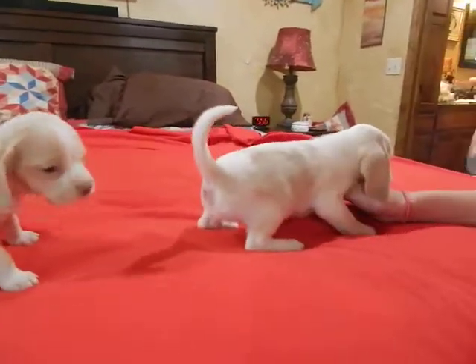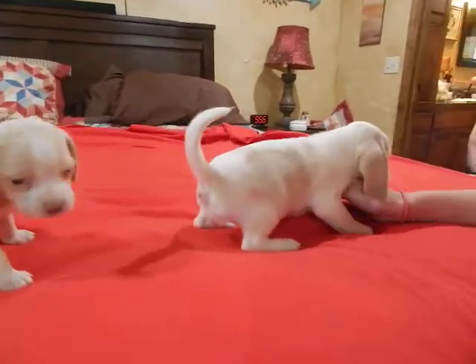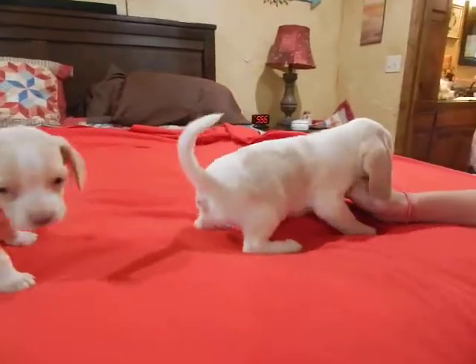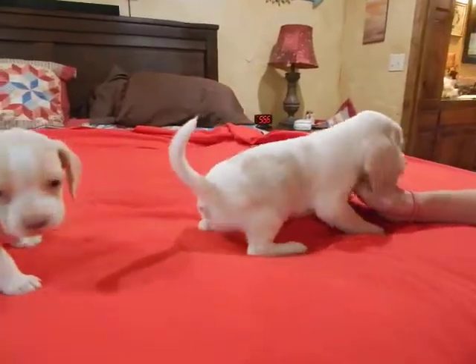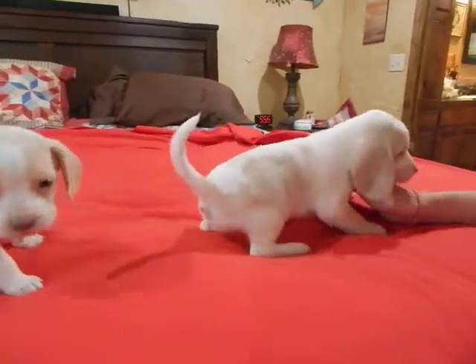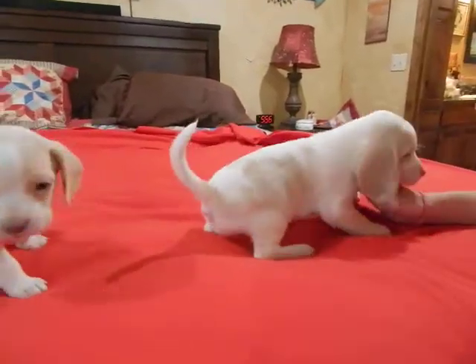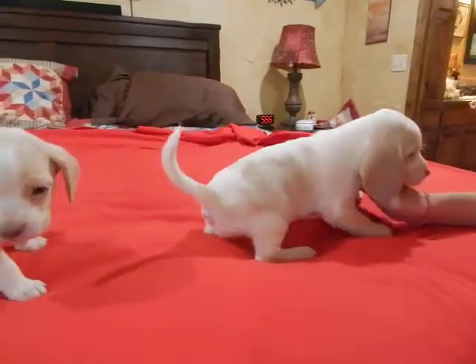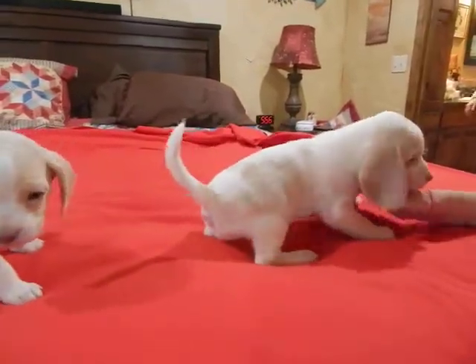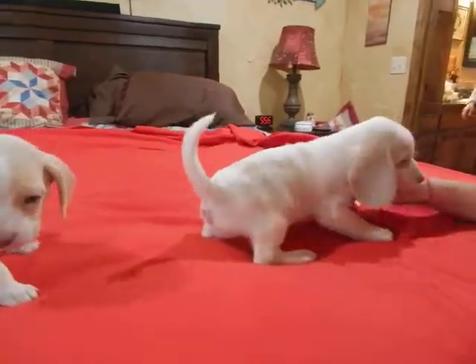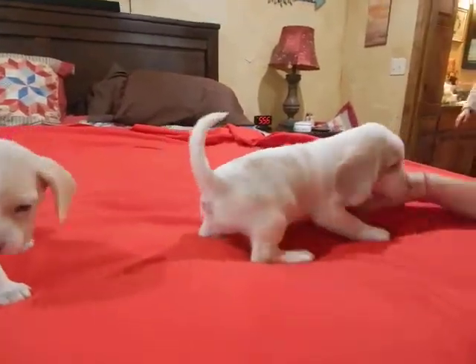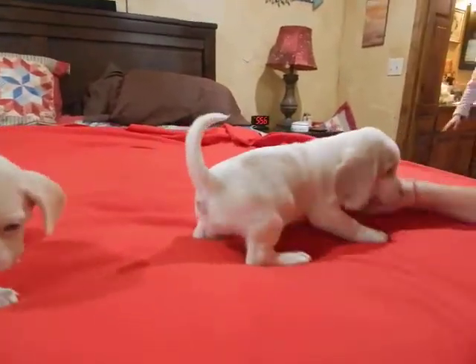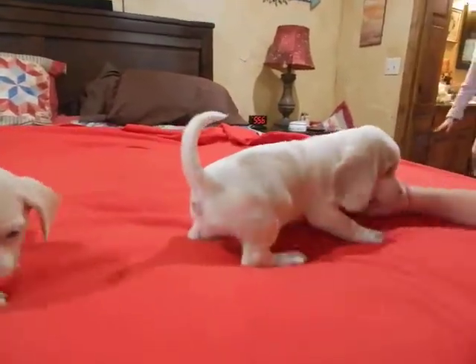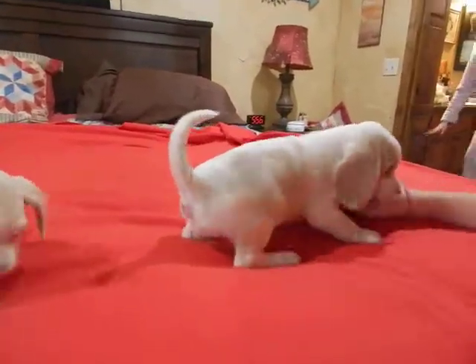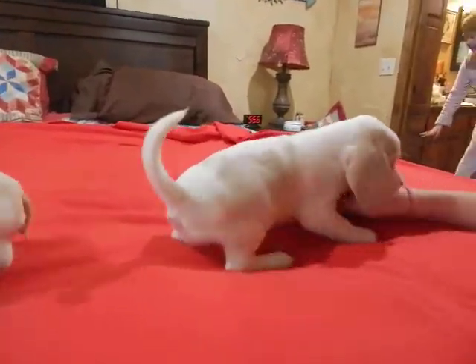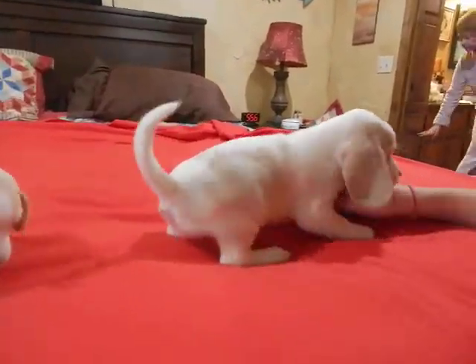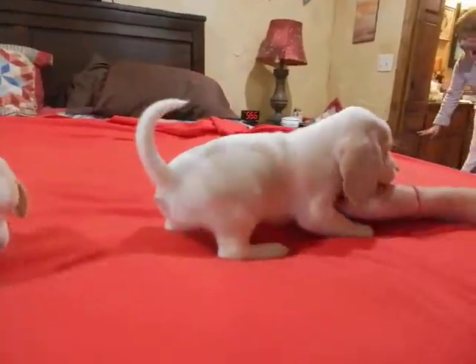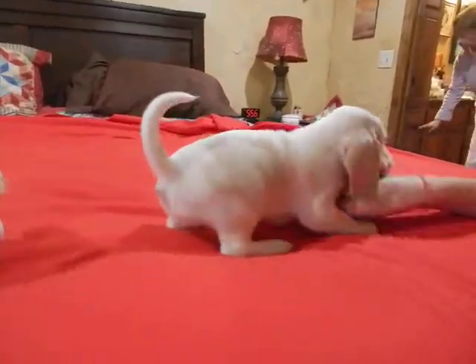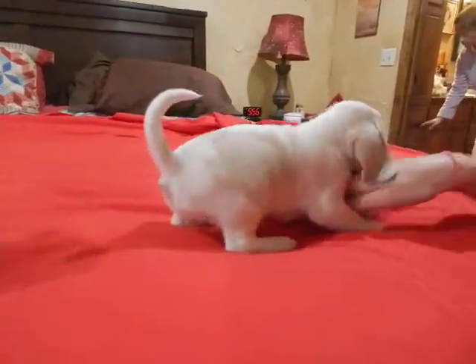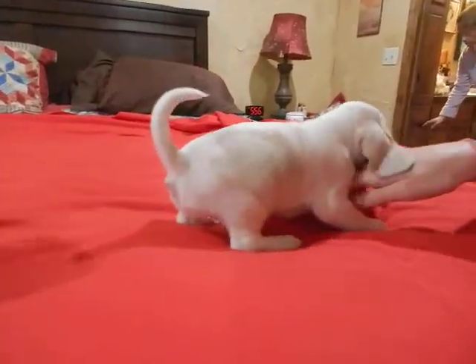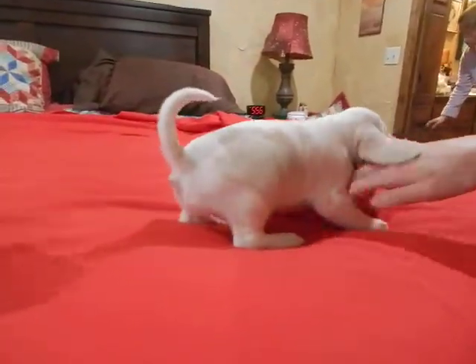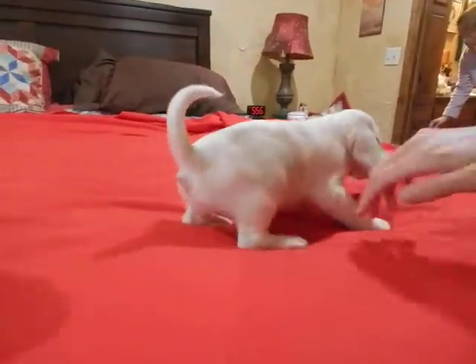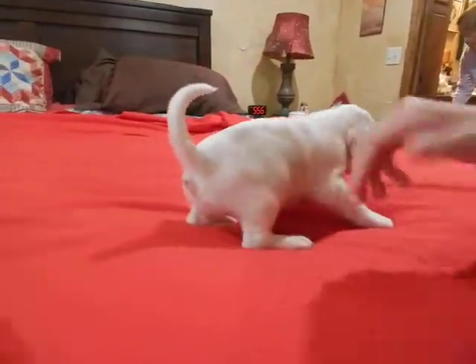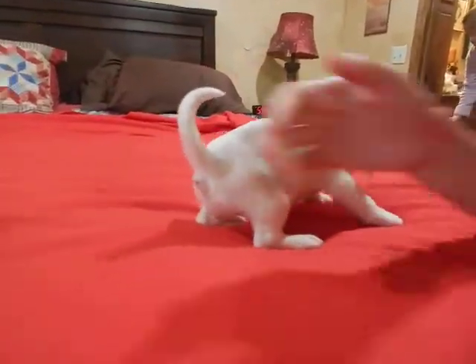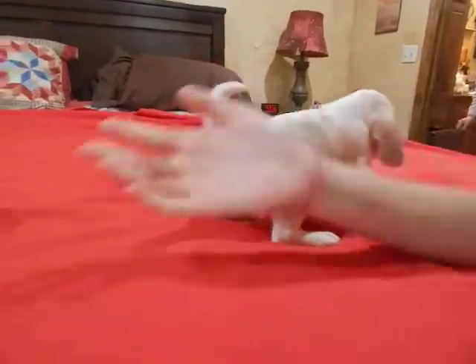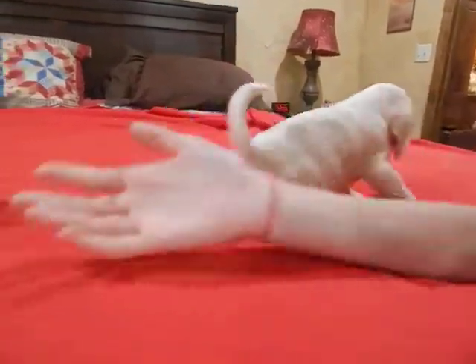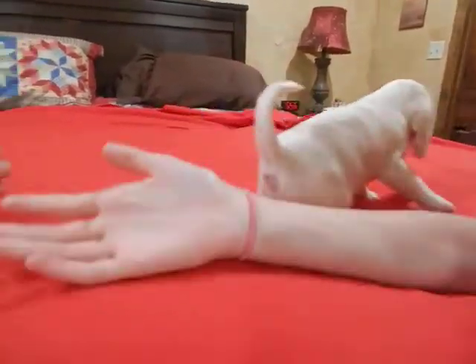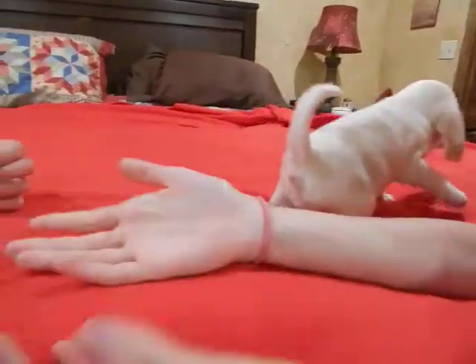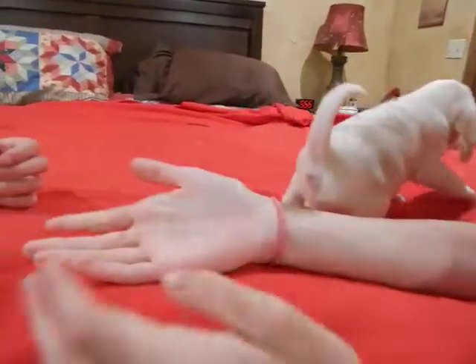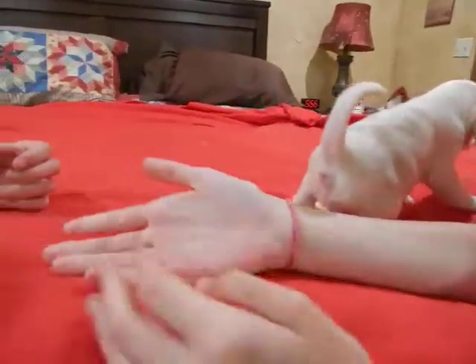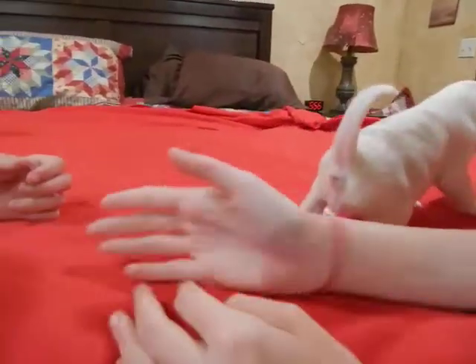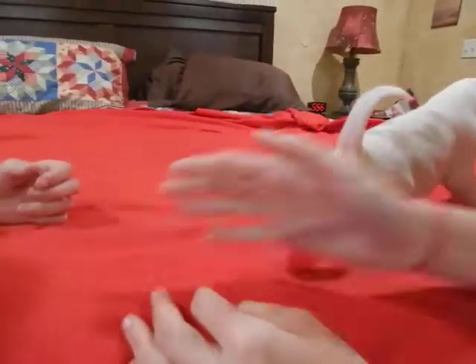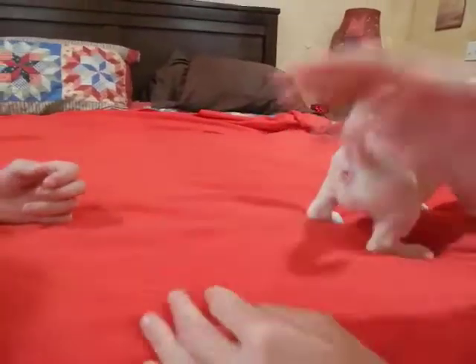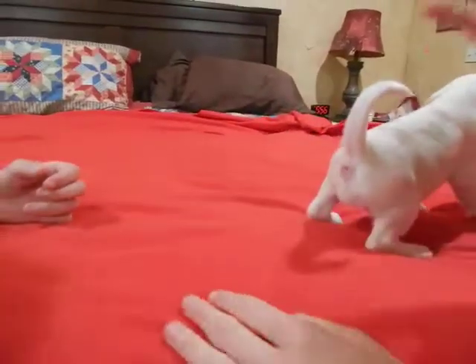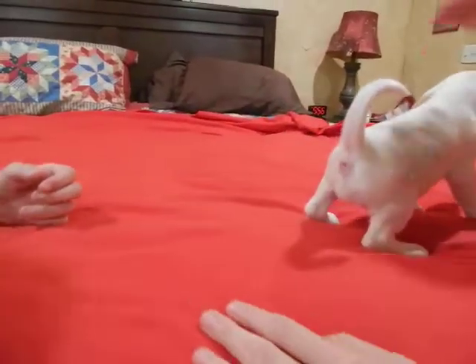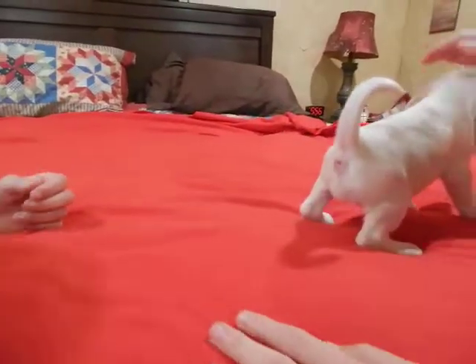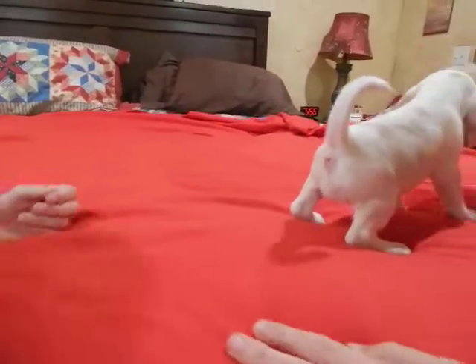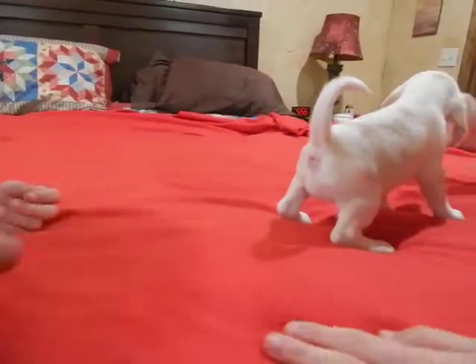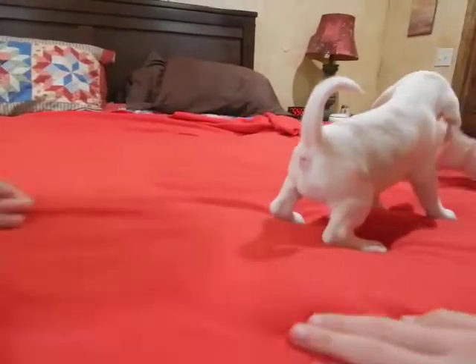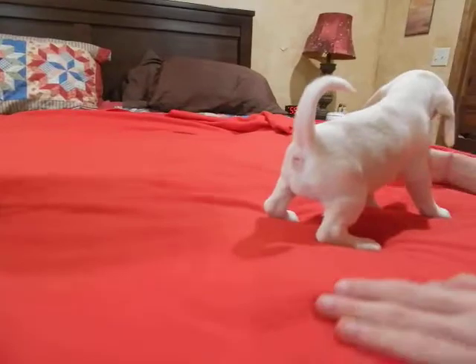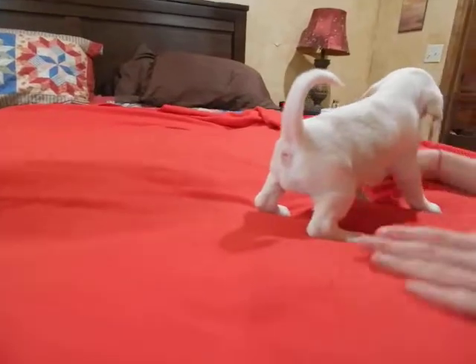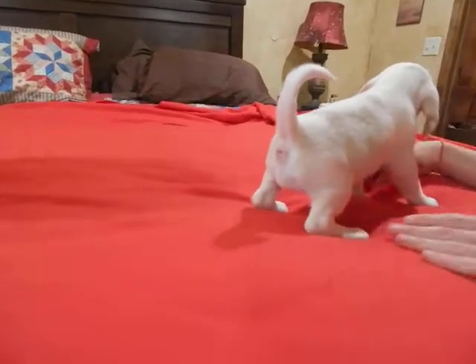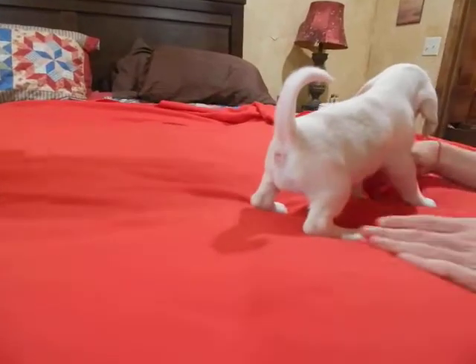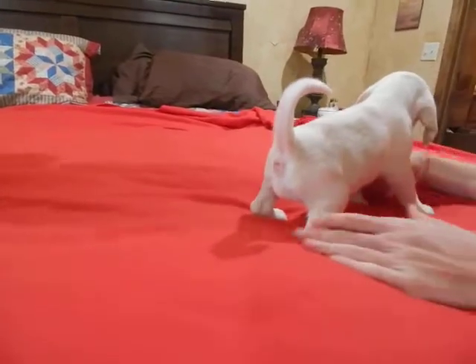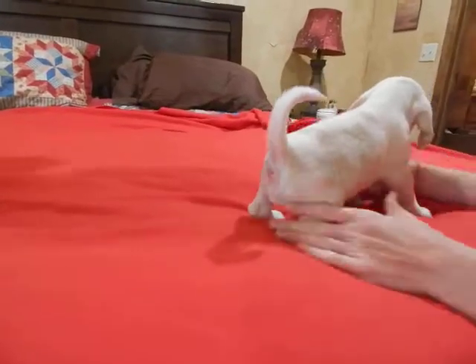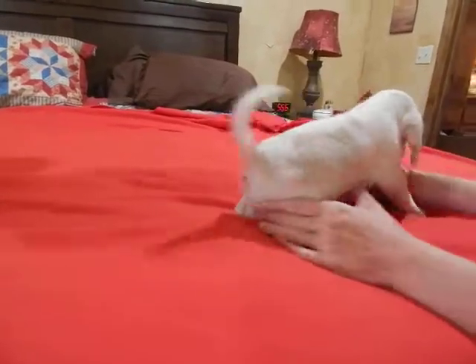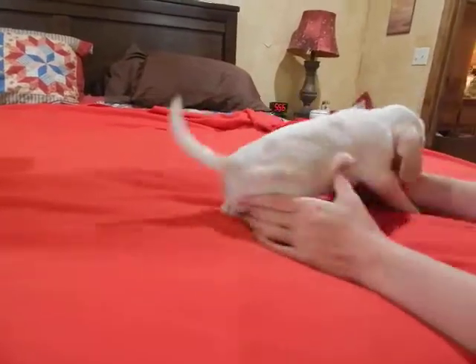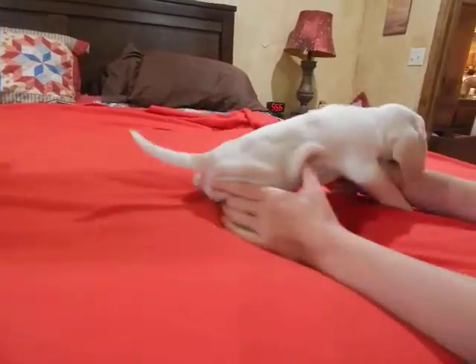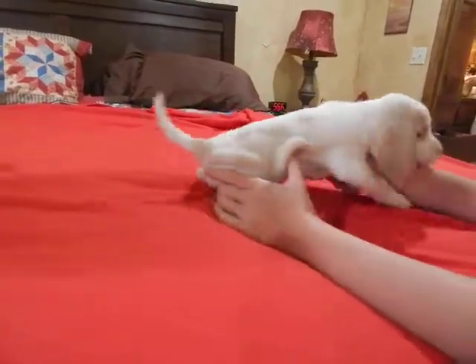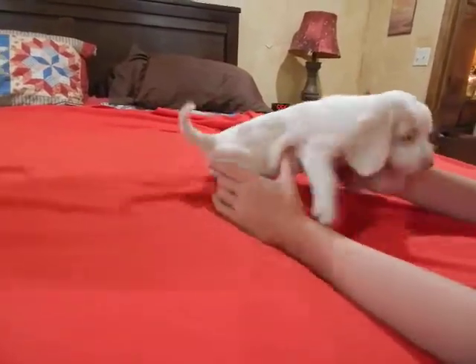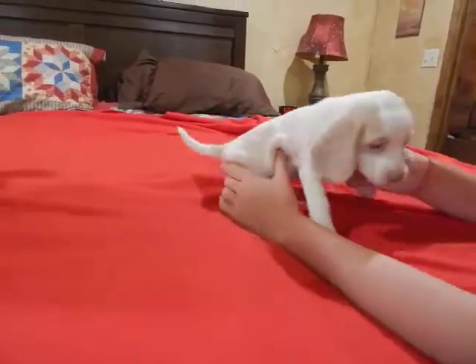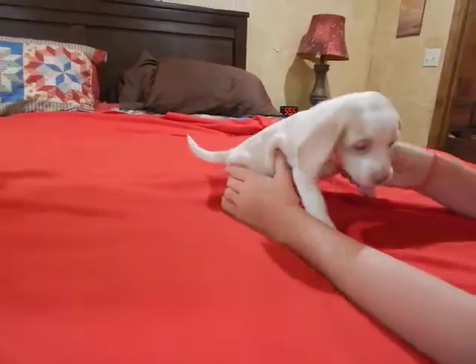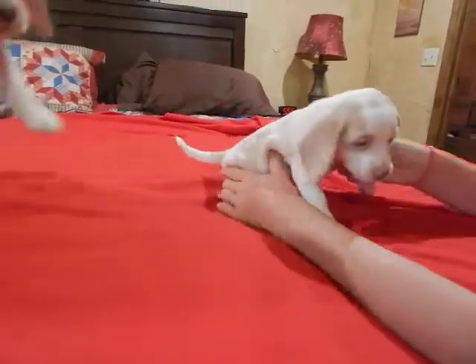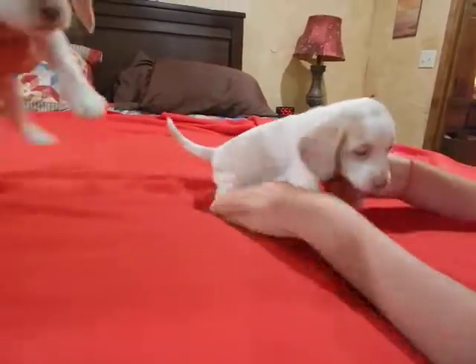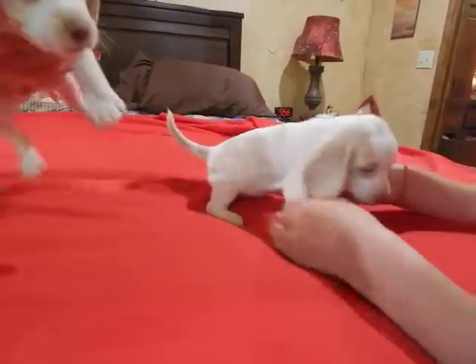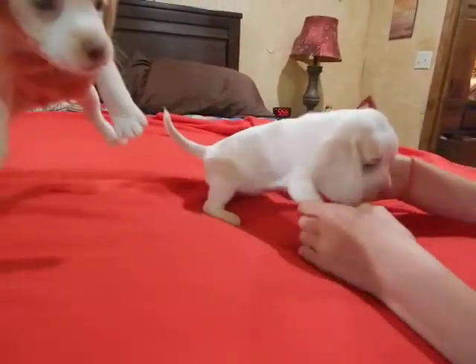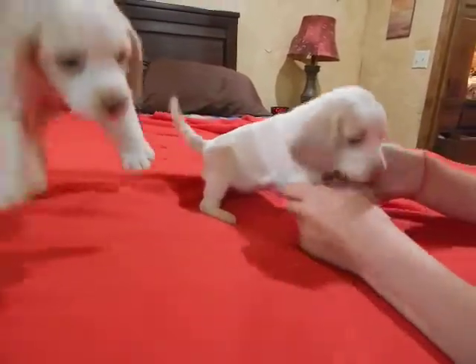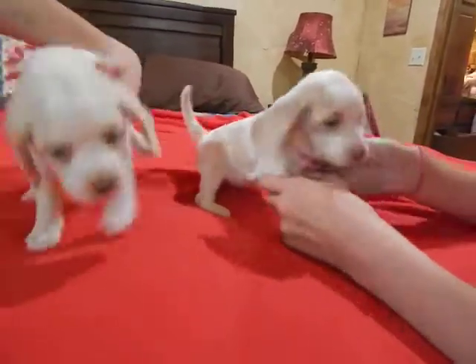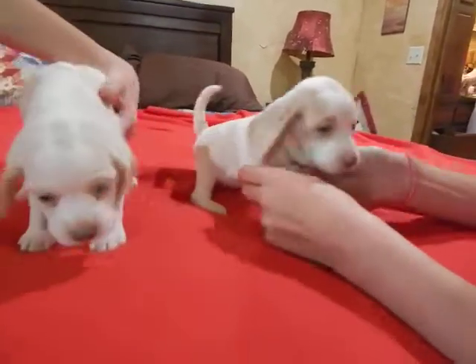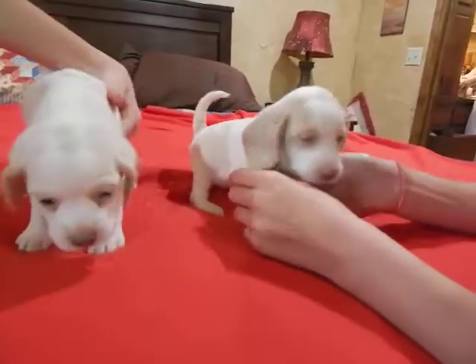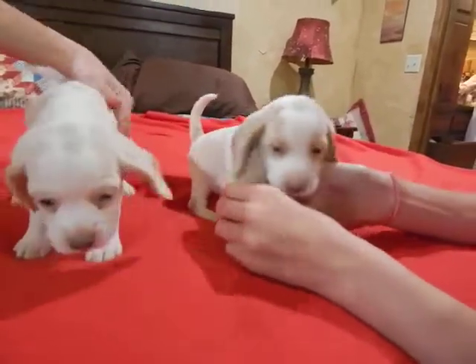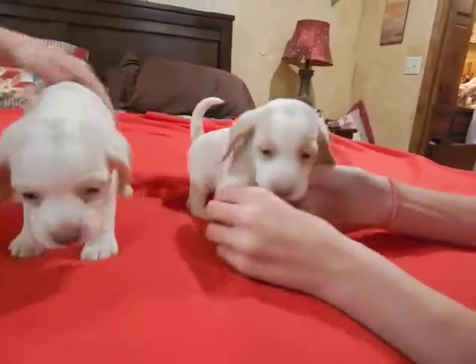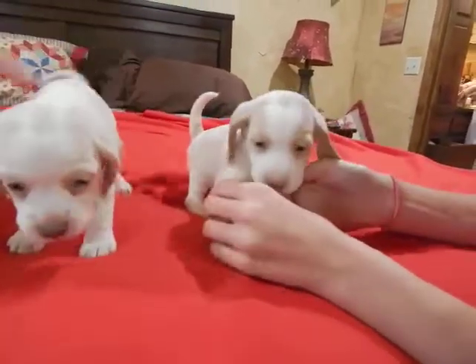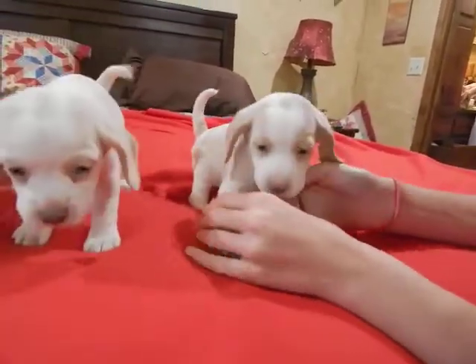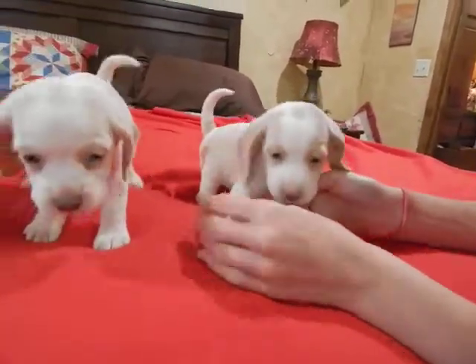Now let's take this and put him on the end down there. These are the two that's sisters right here. That's the two sisters.